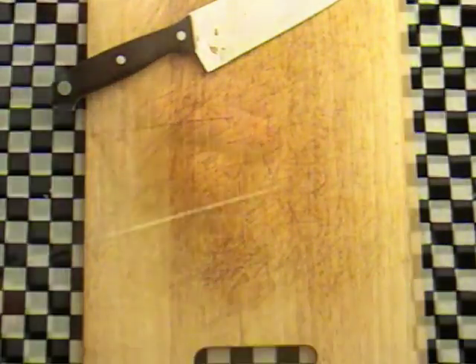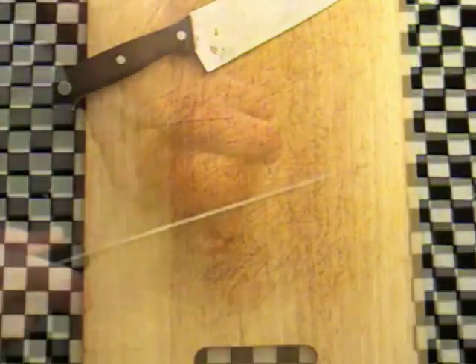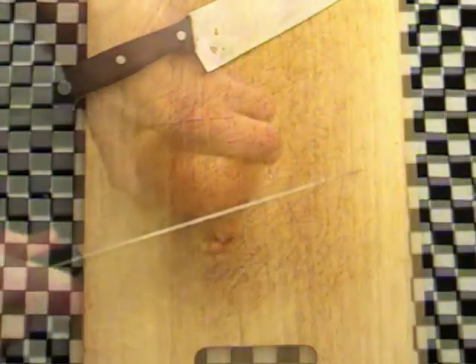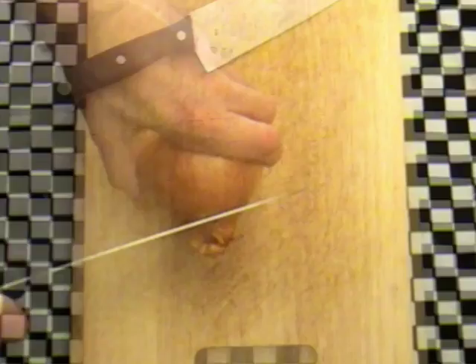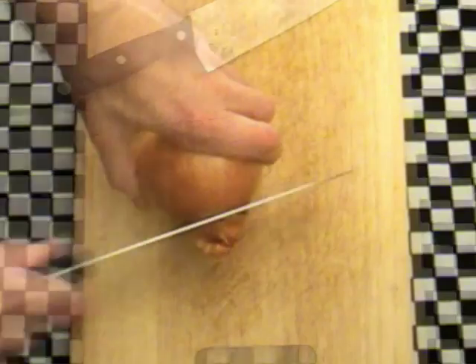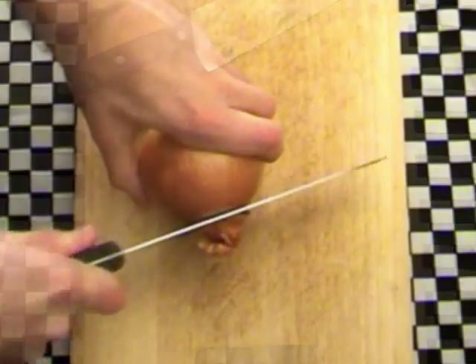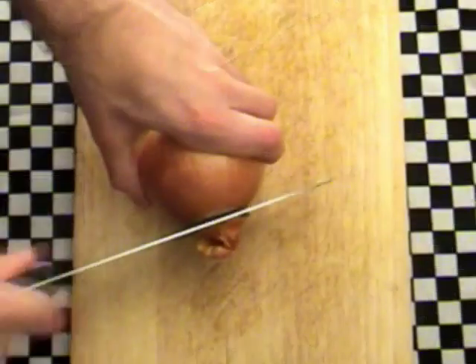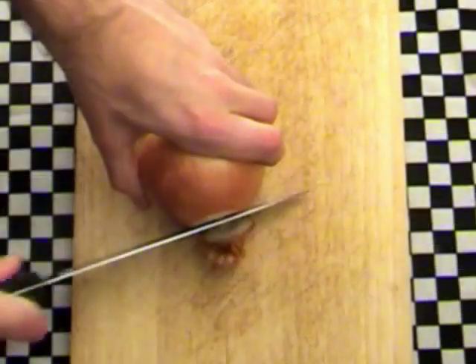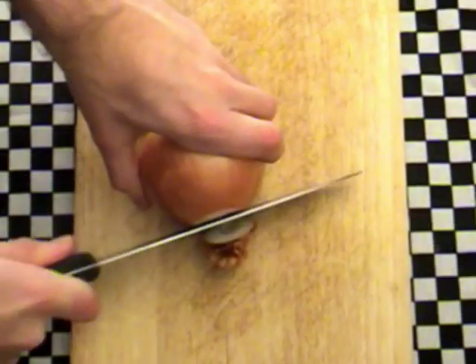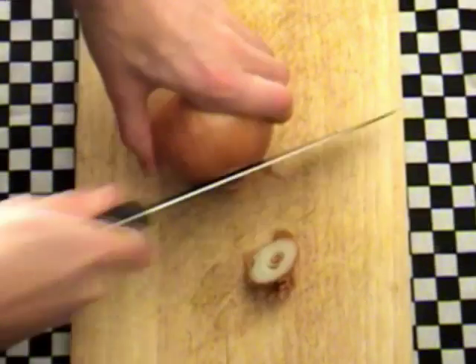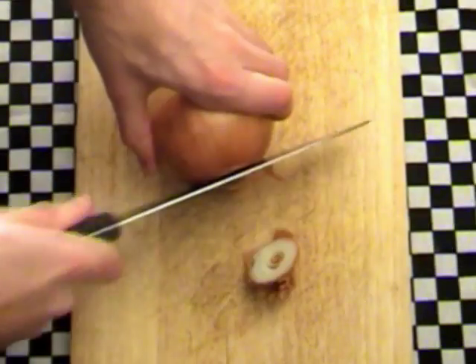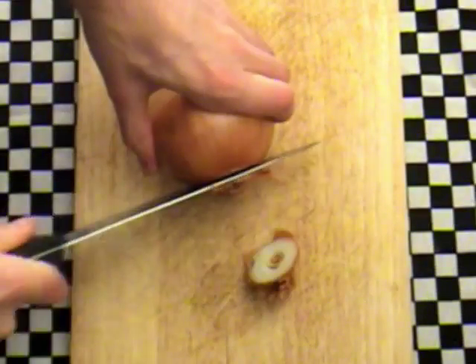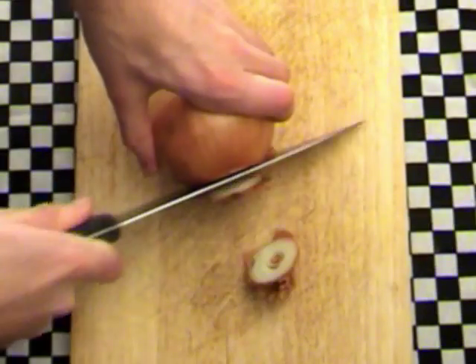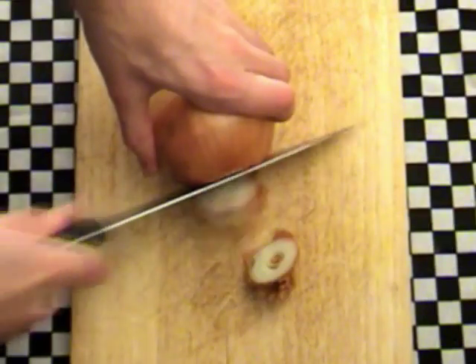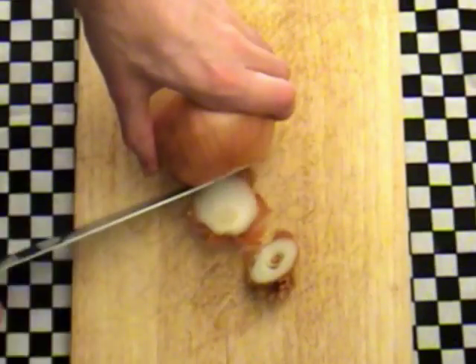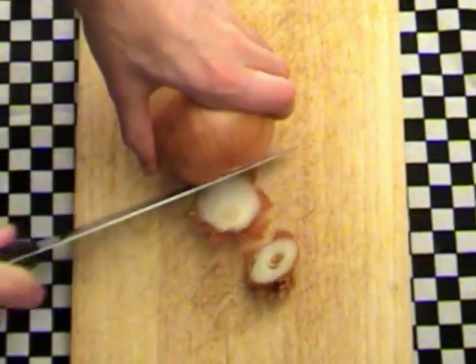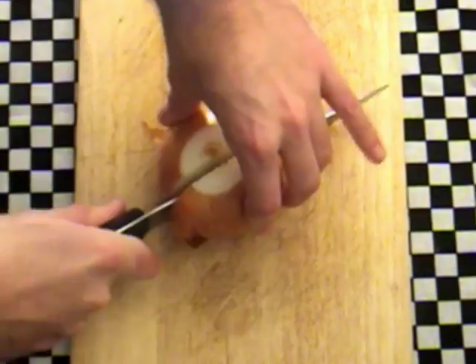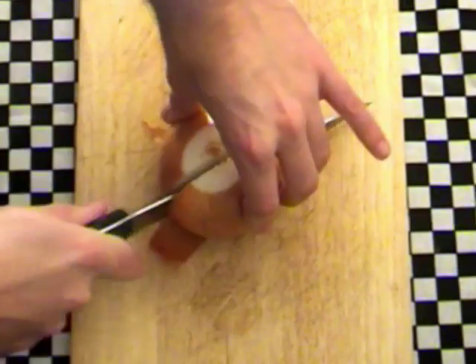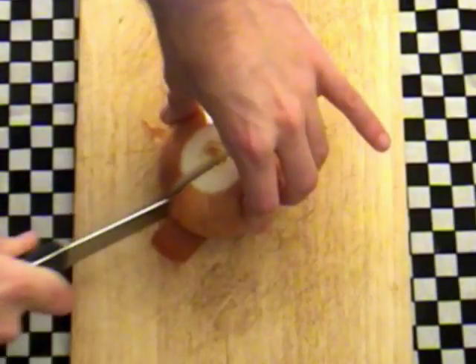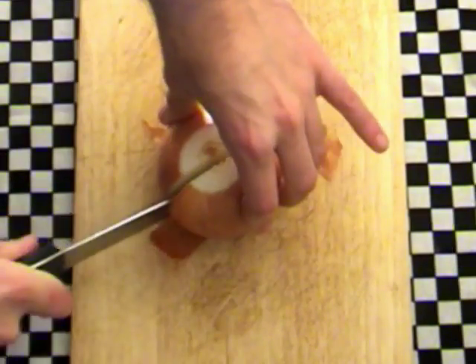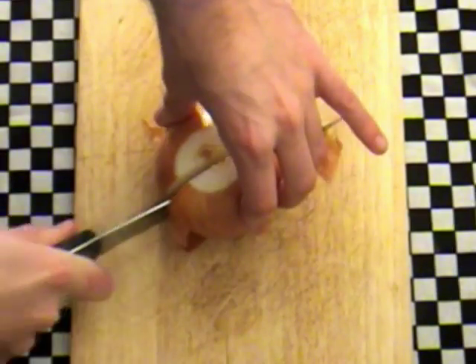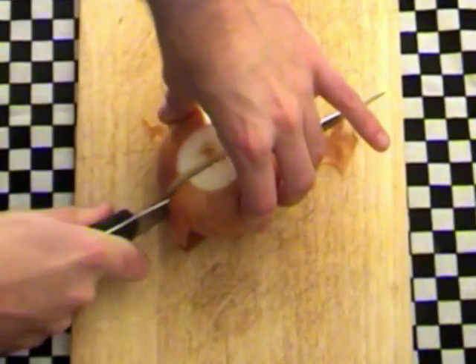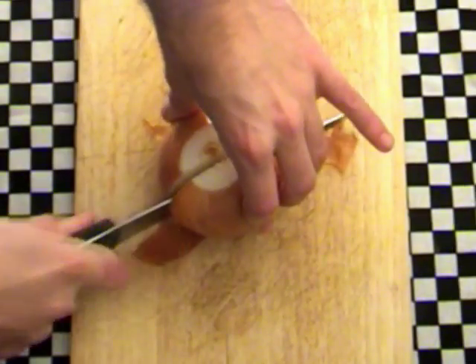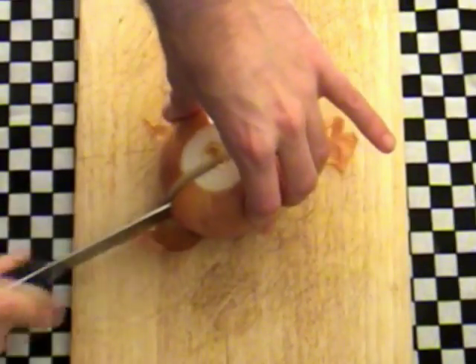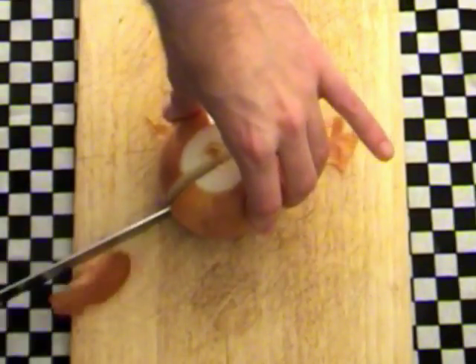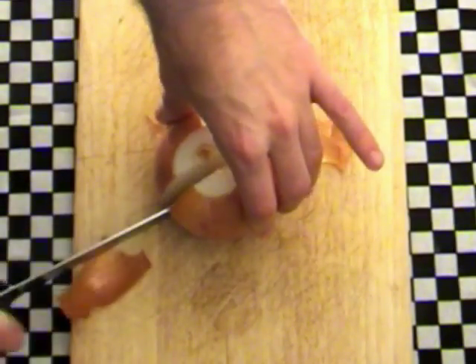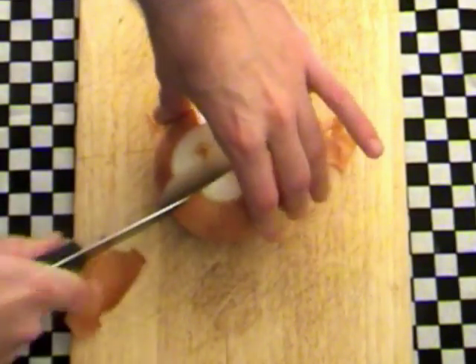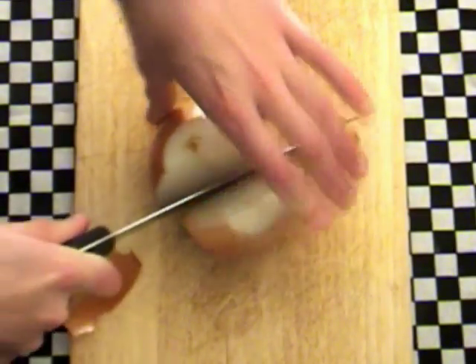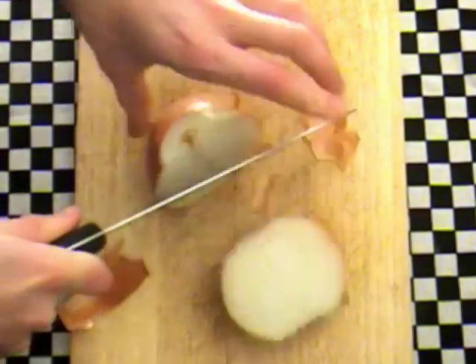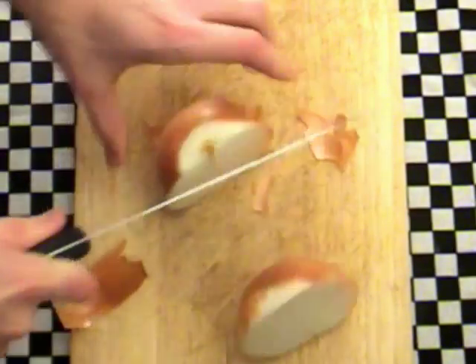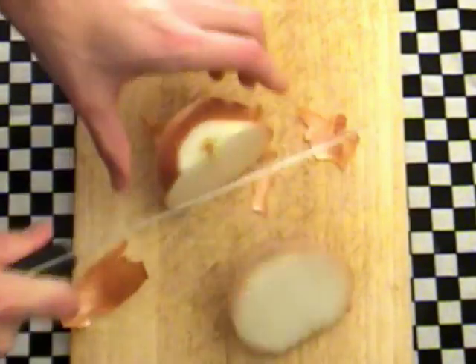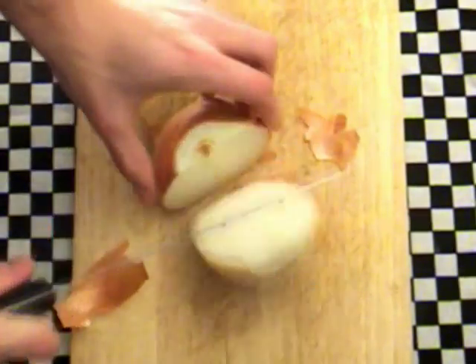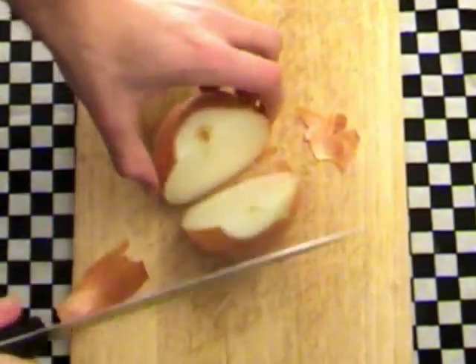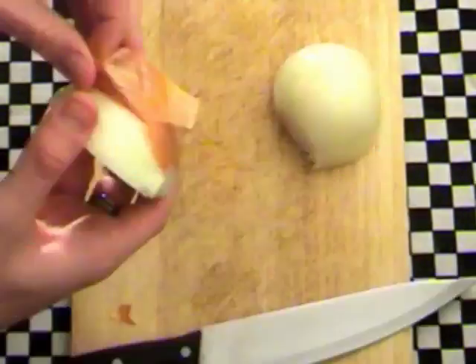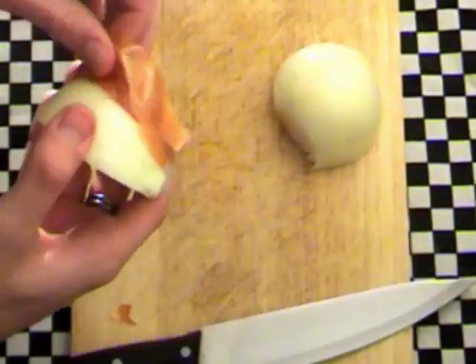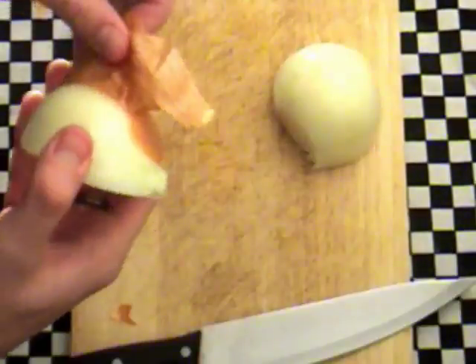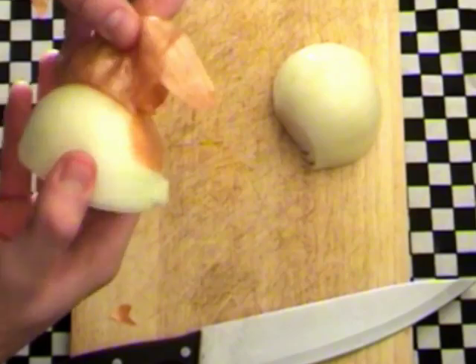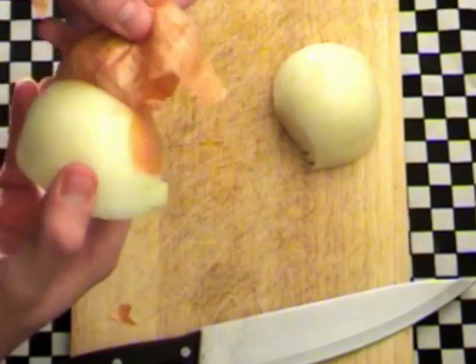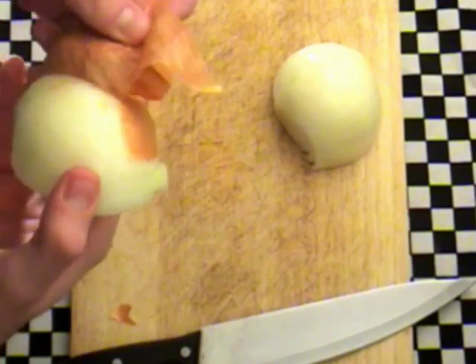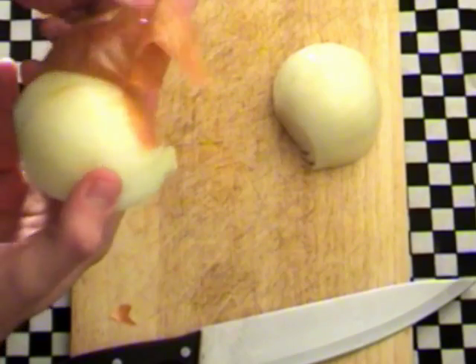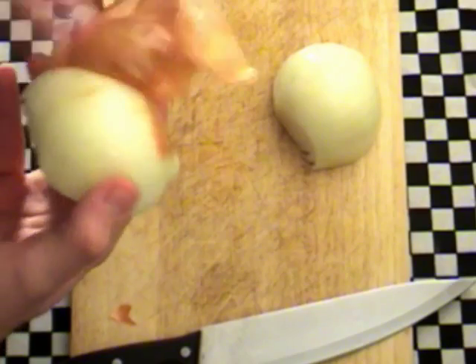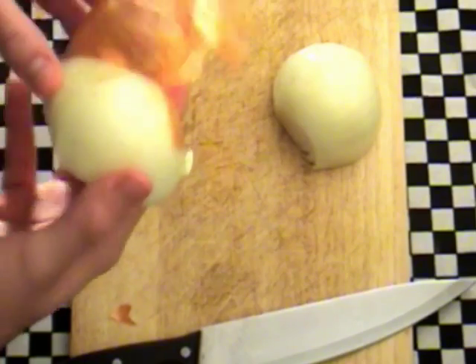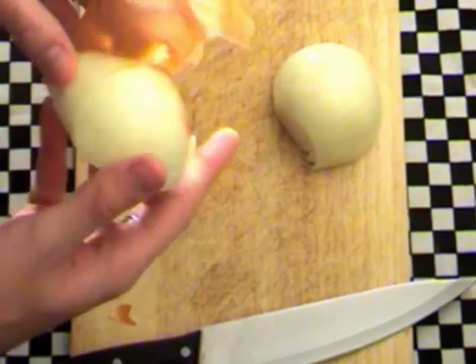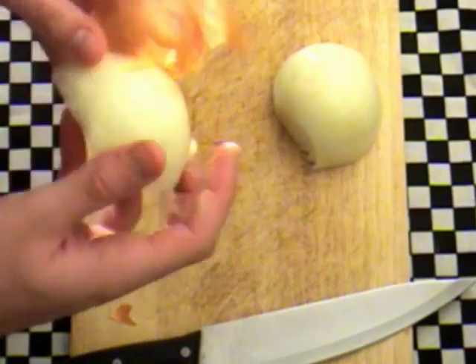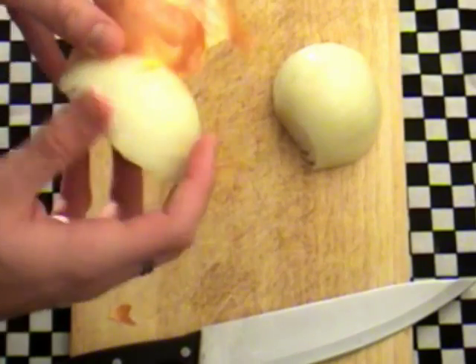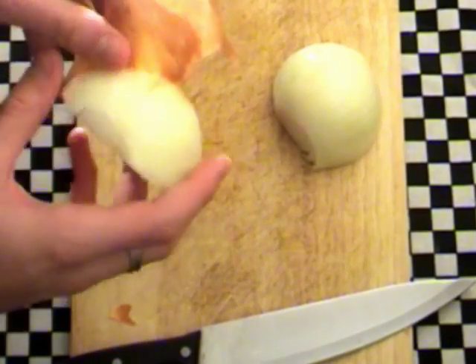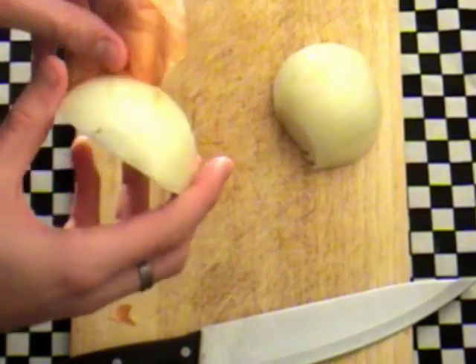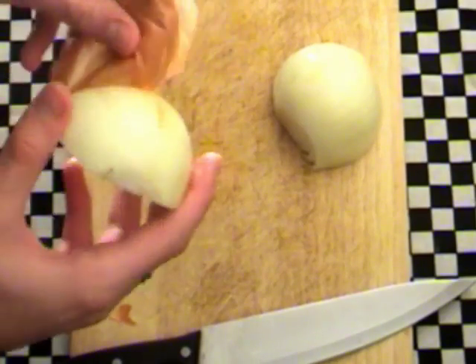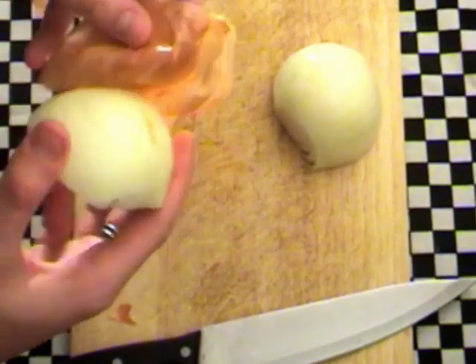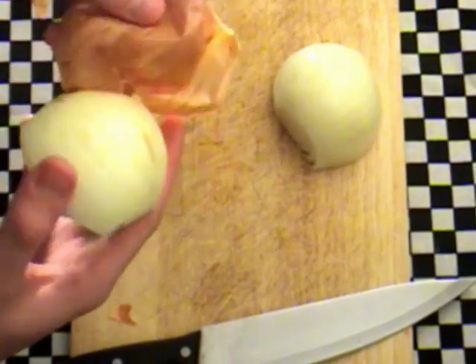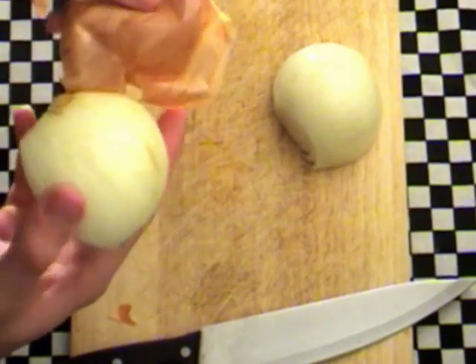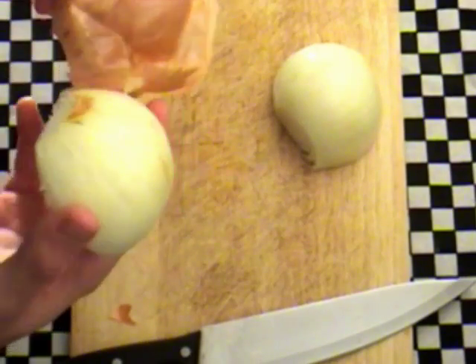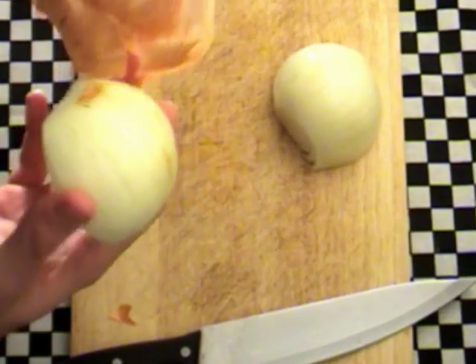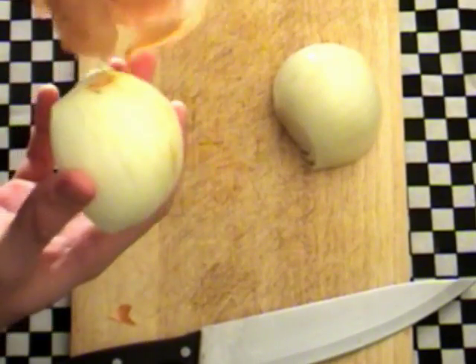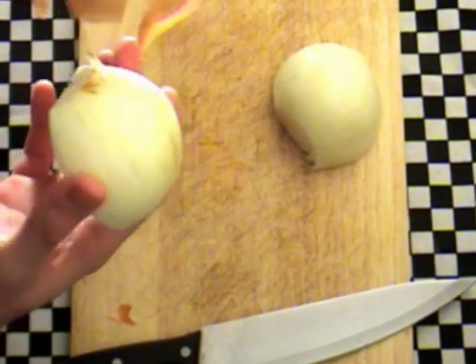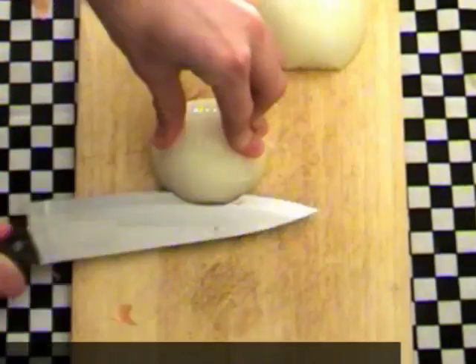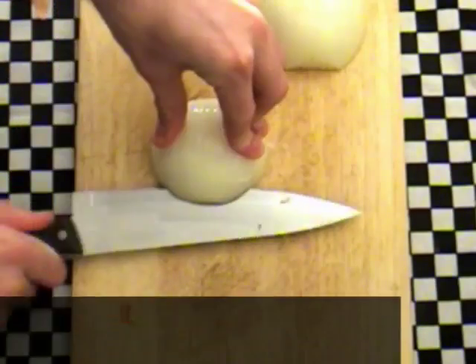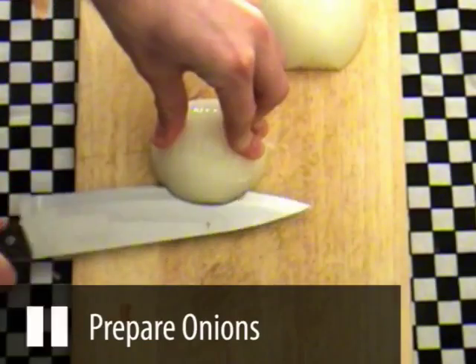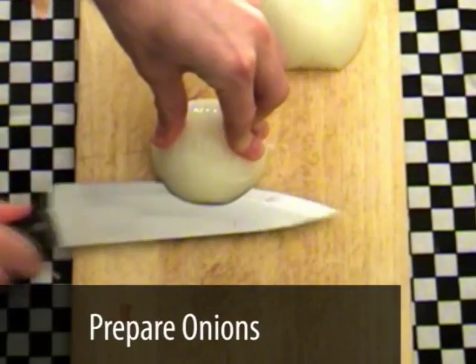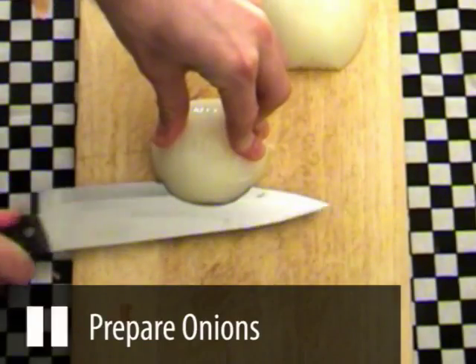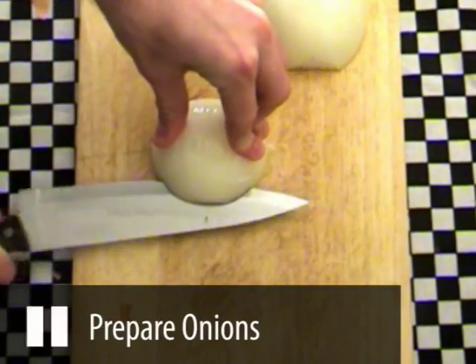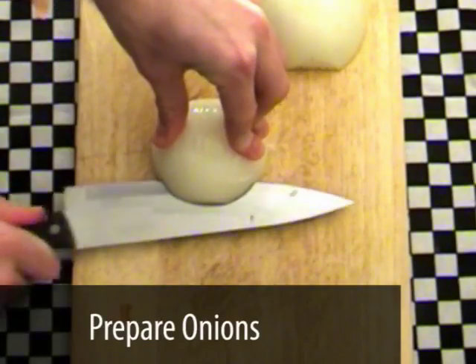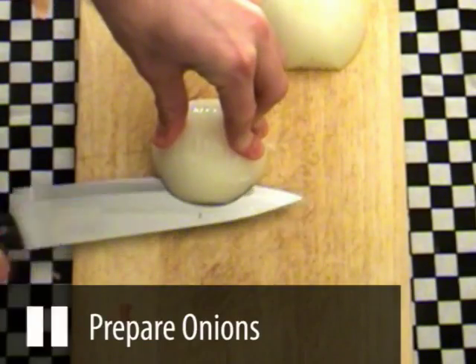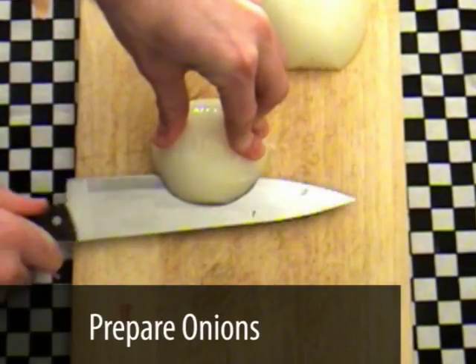We now need to prepare the onion. Chop each end off and then cut the onion in half. Peel each half and then chop the onion as shown.